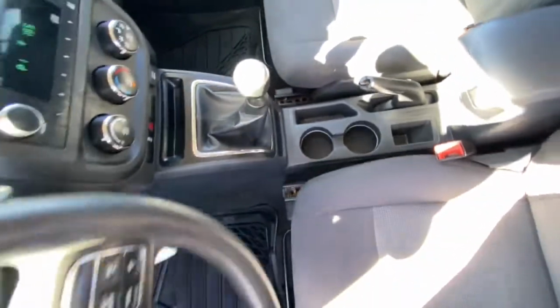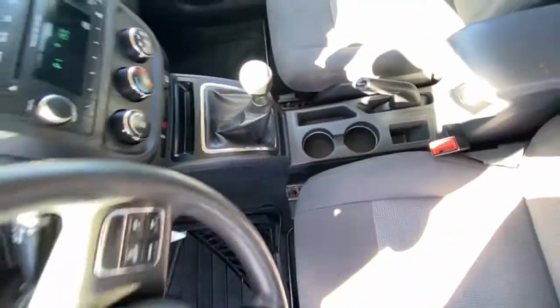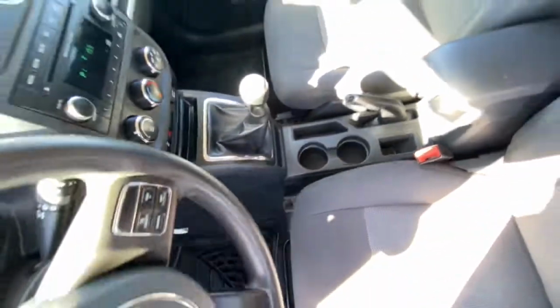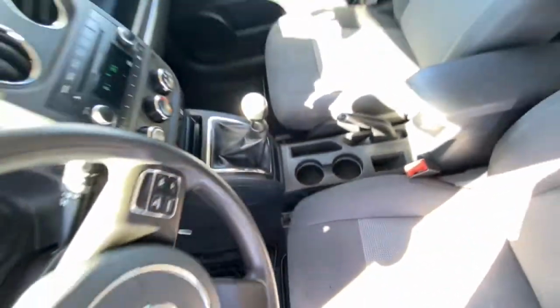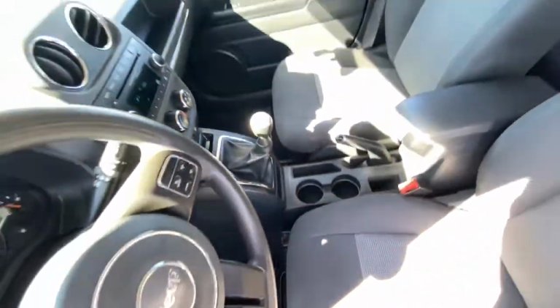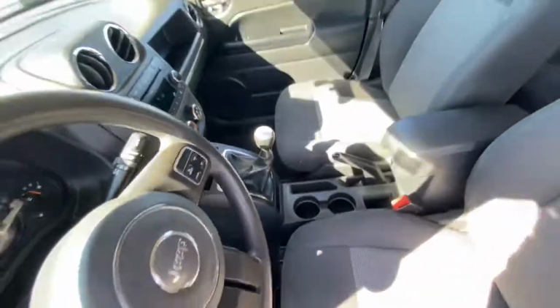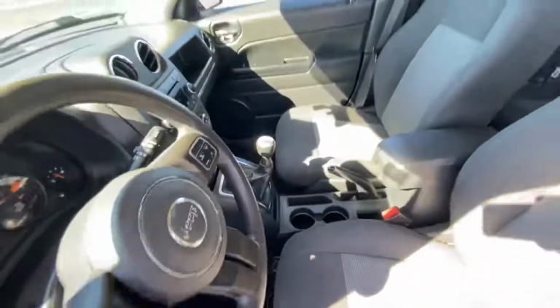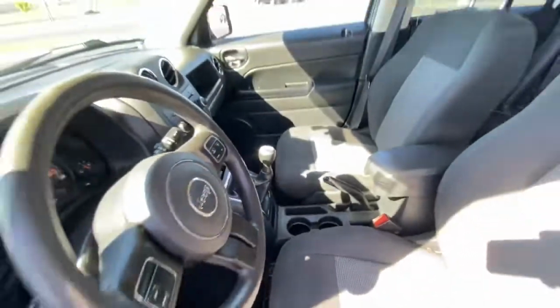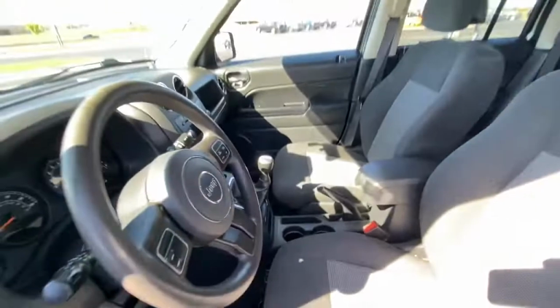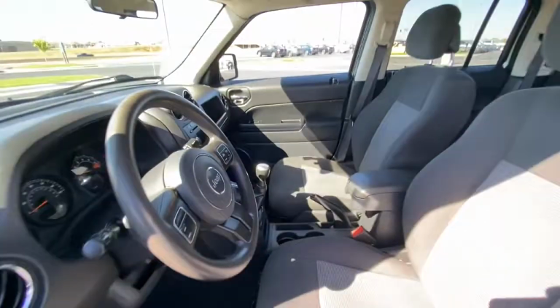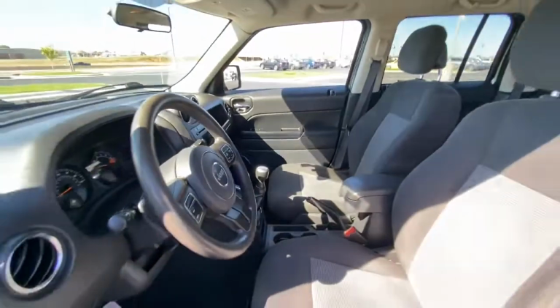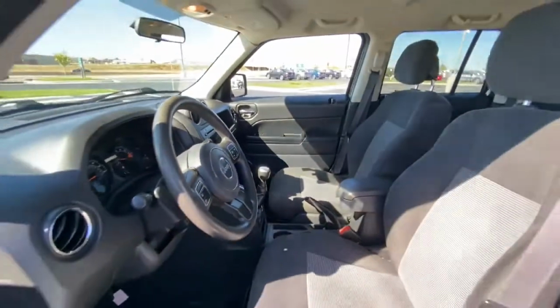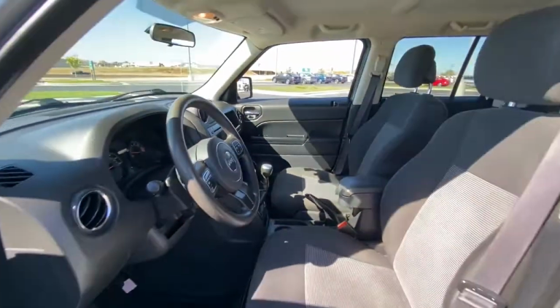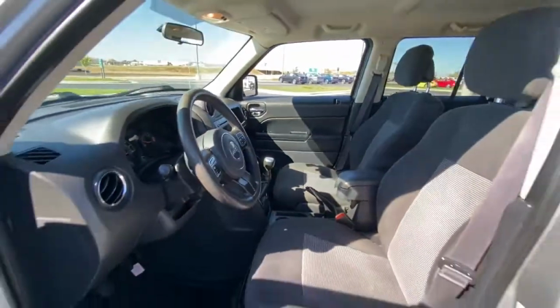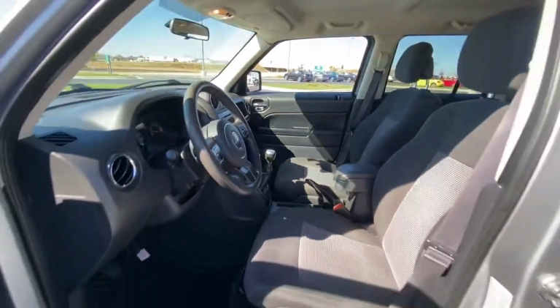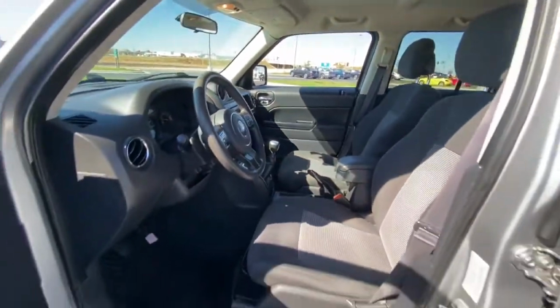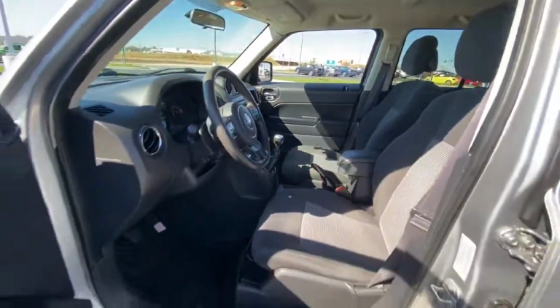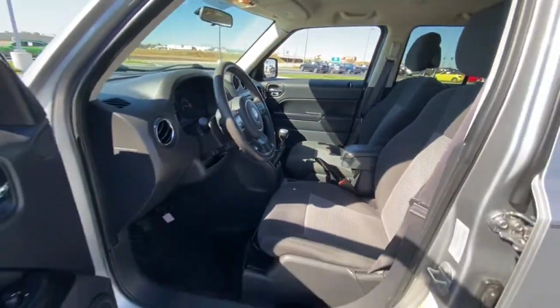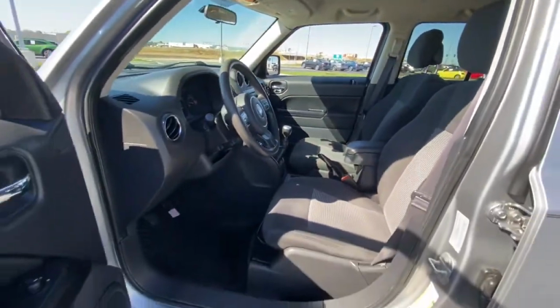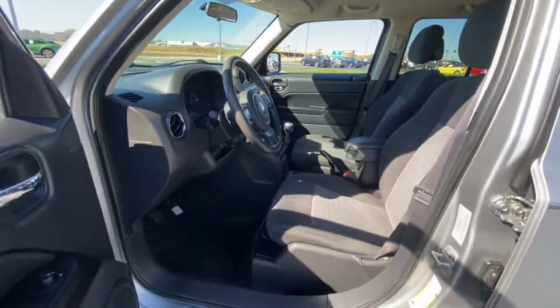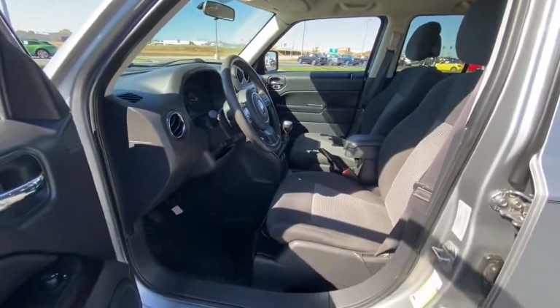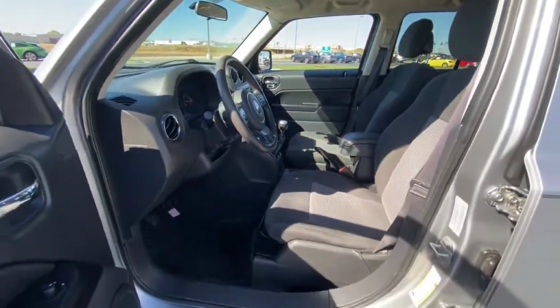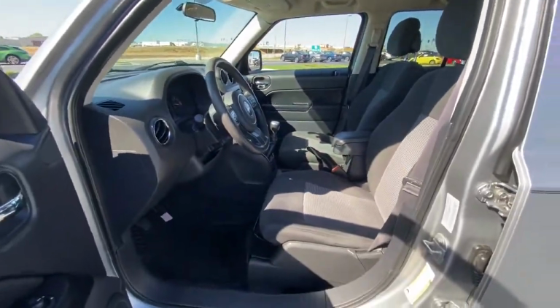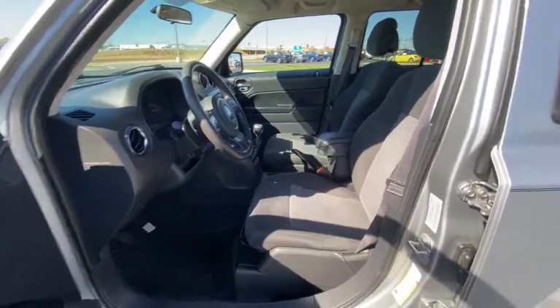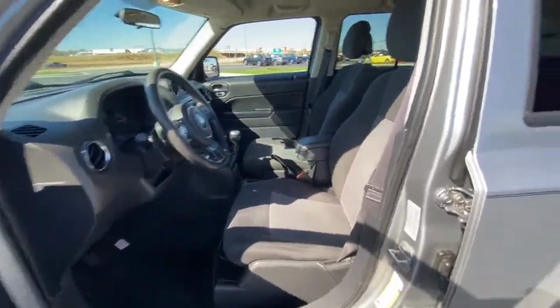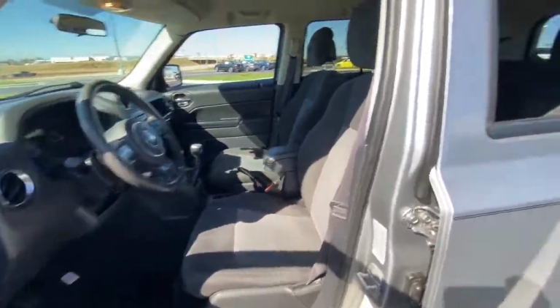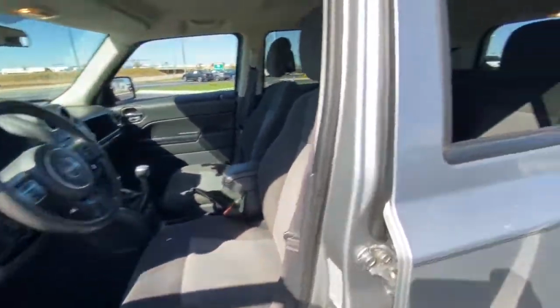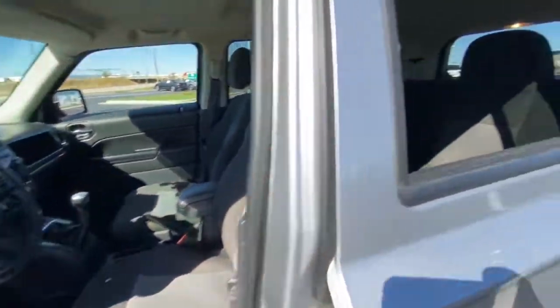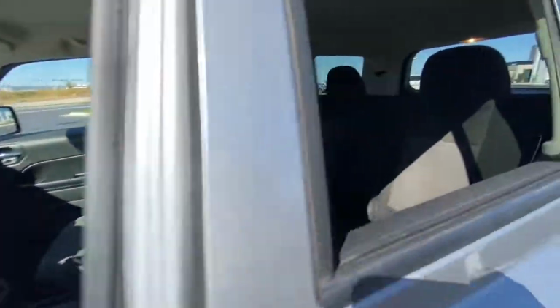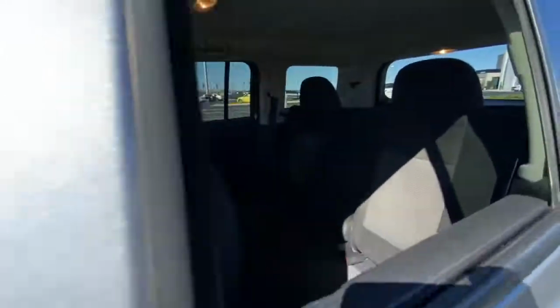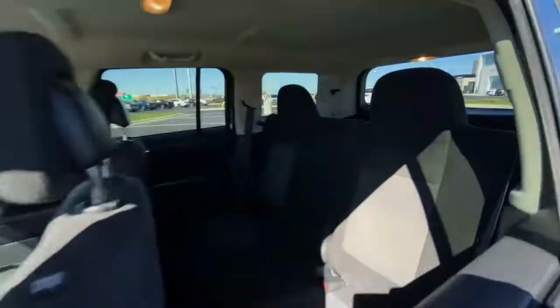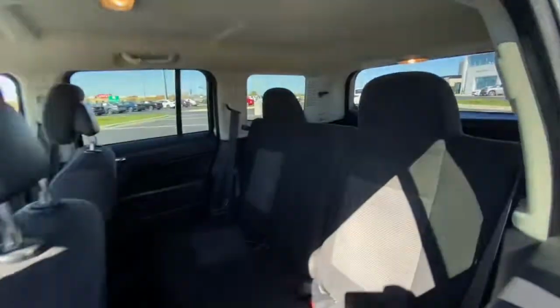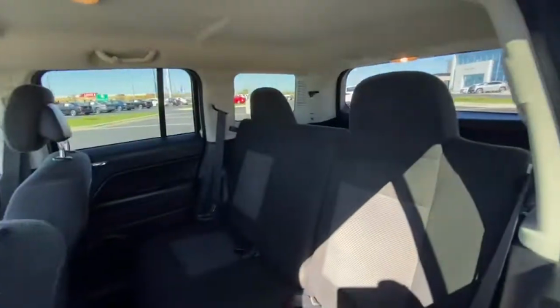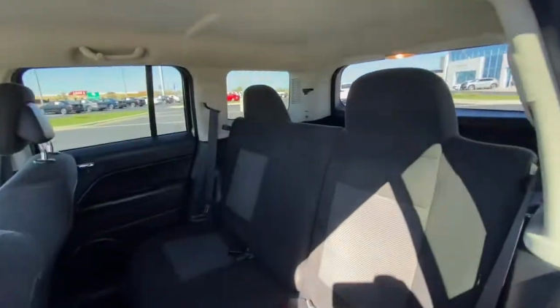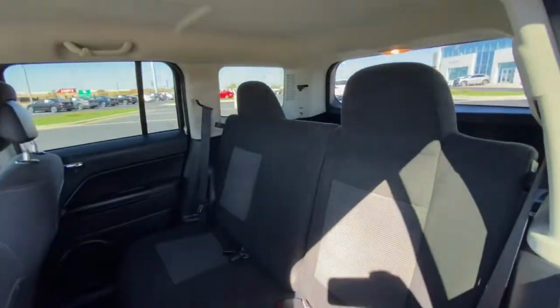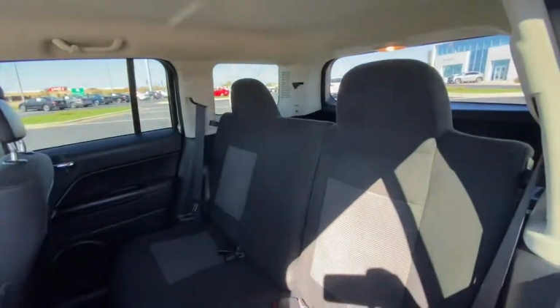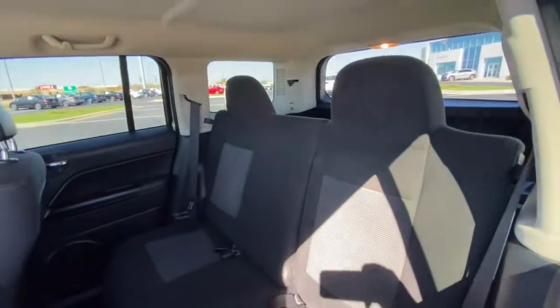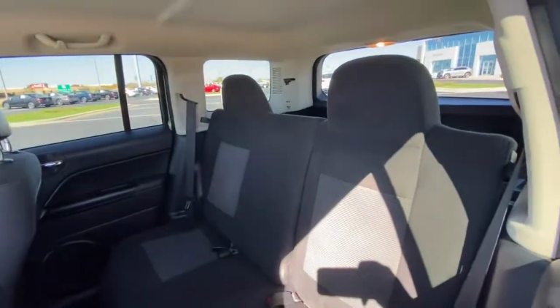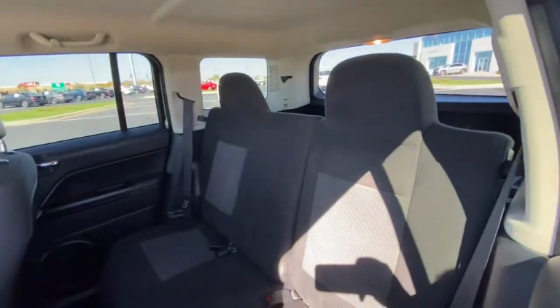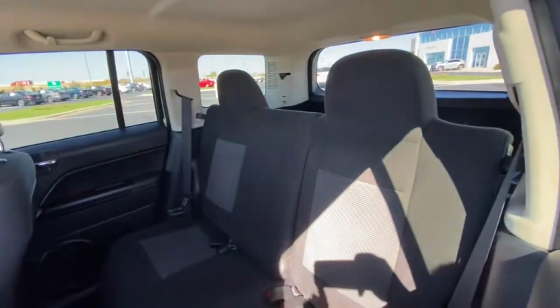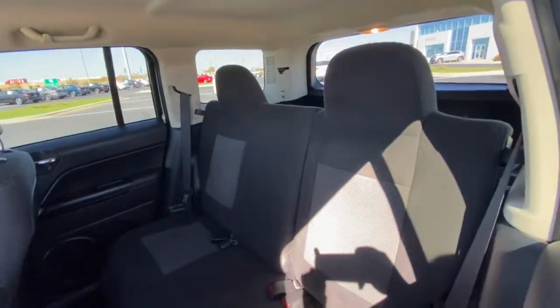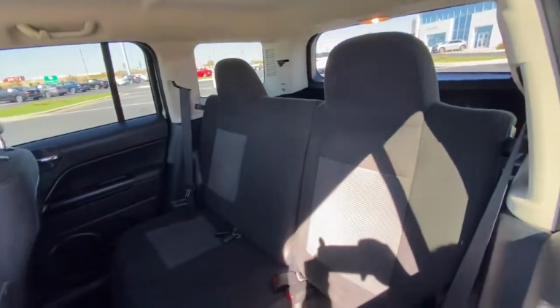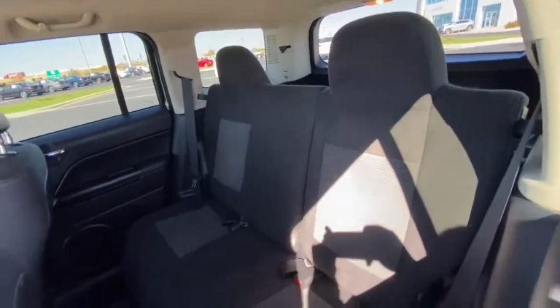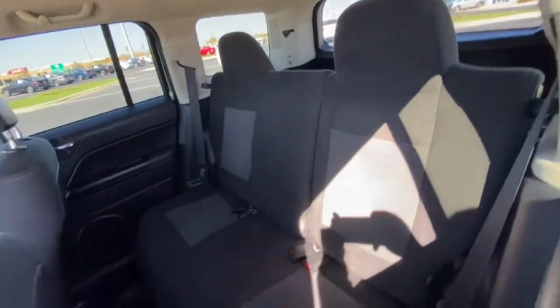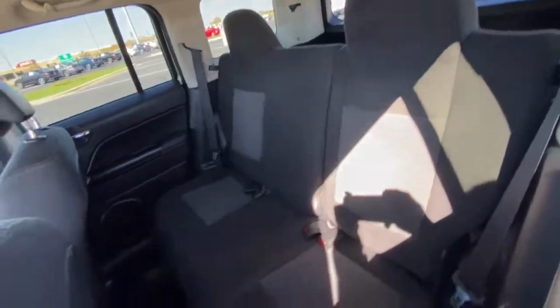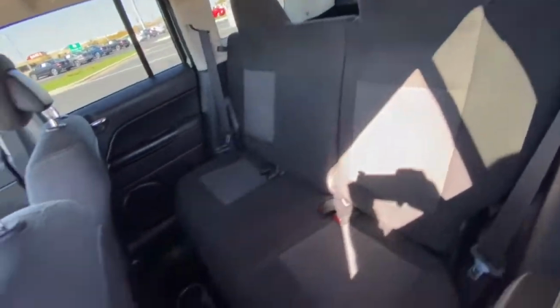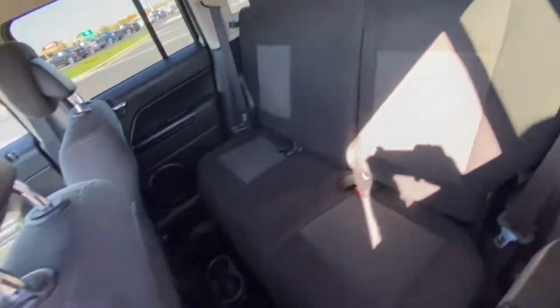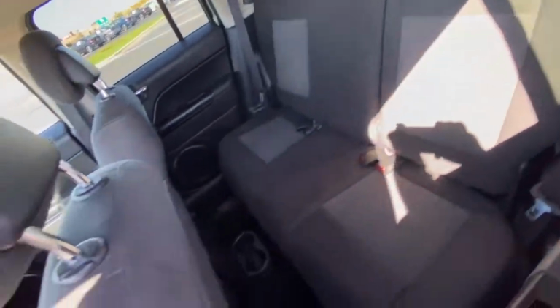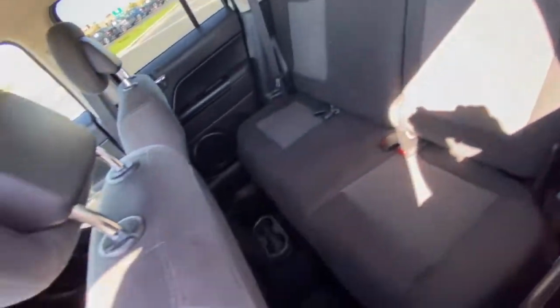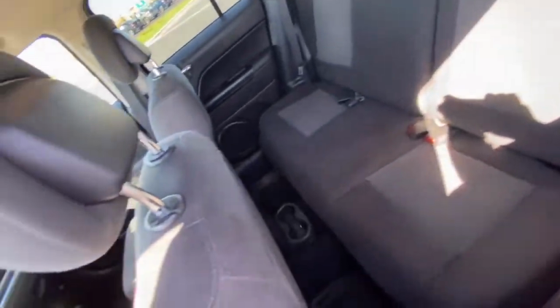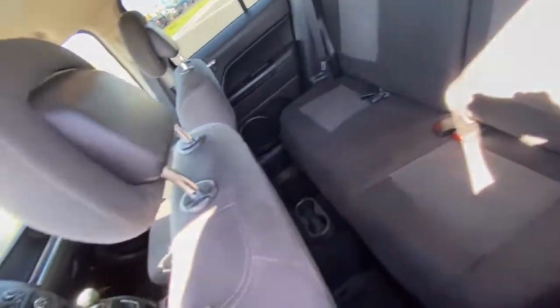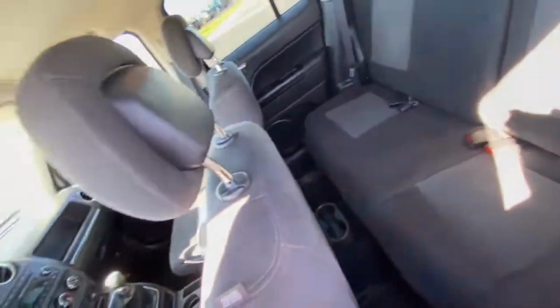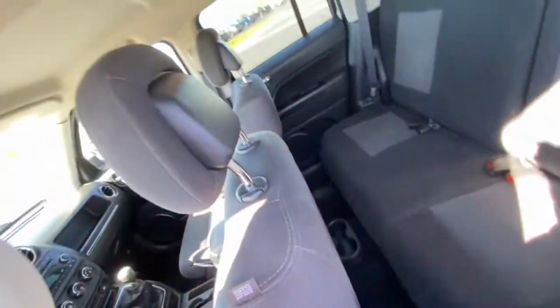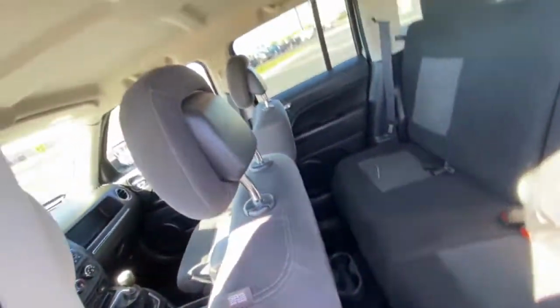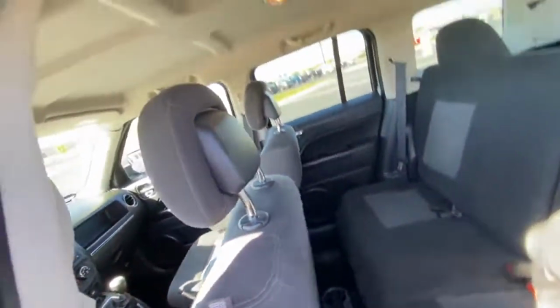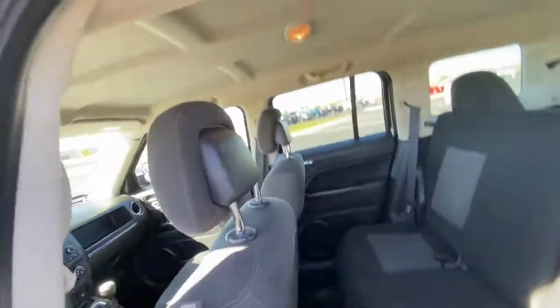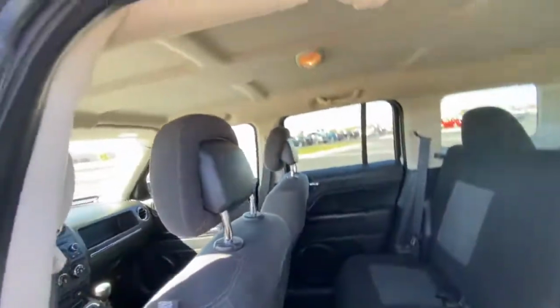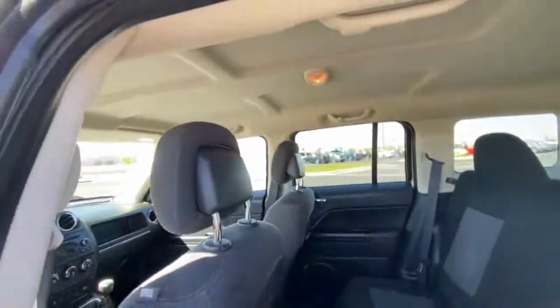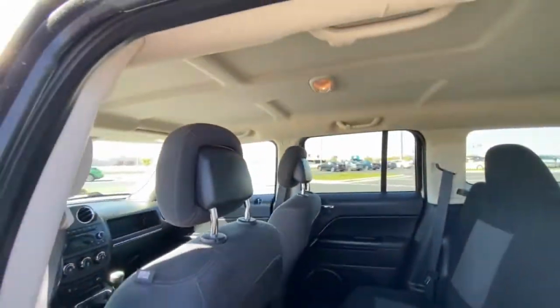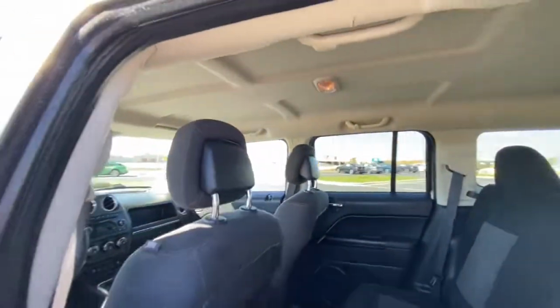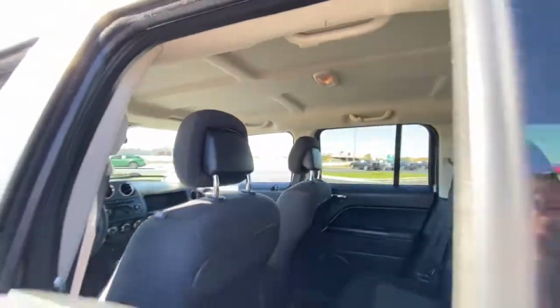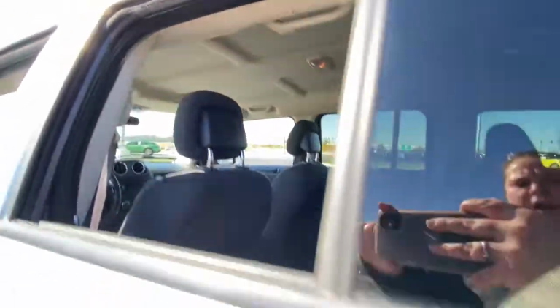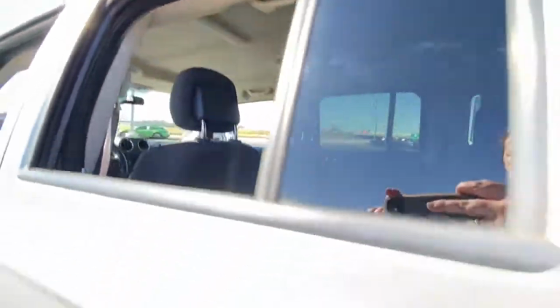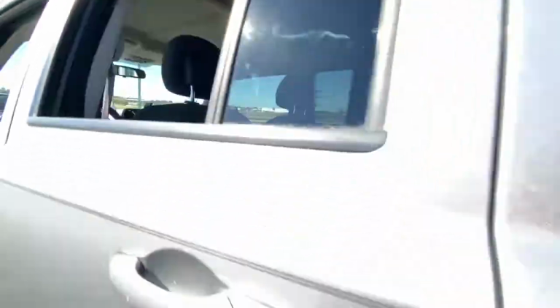Don't miss the chance to drive this handsome Patriot. Our team will give you an outstanding road test experience. Stop in today.